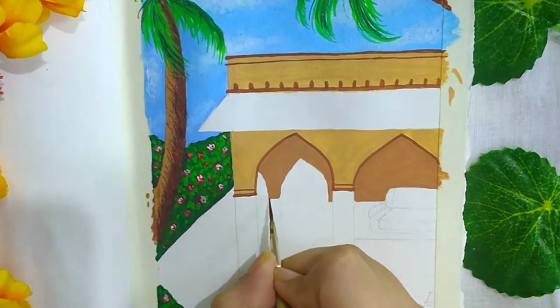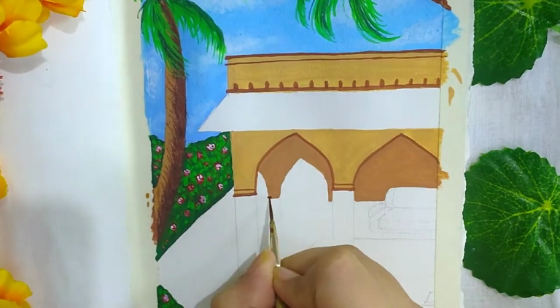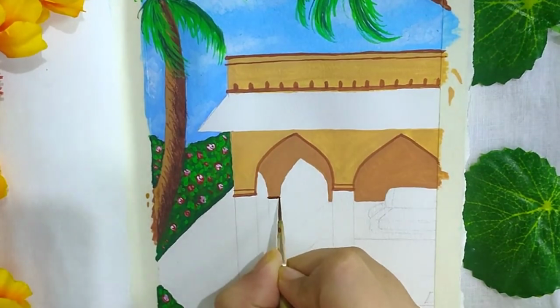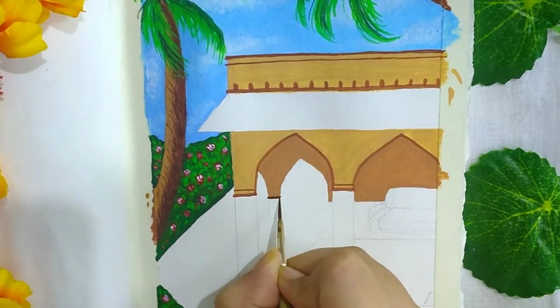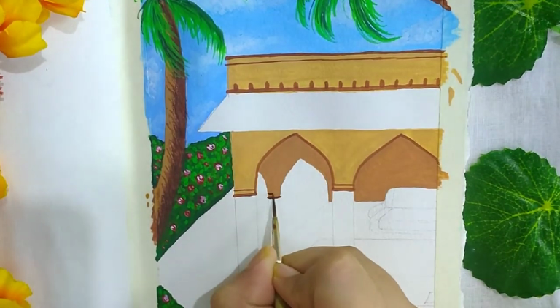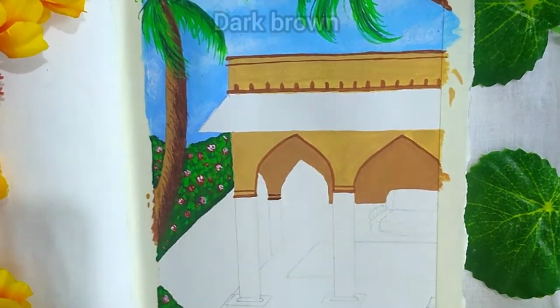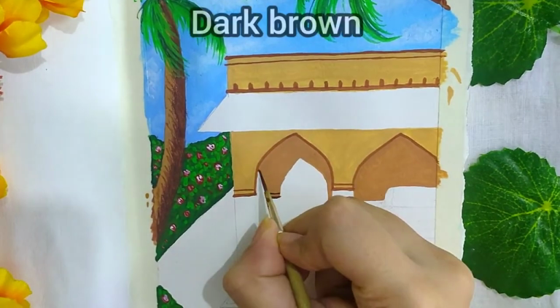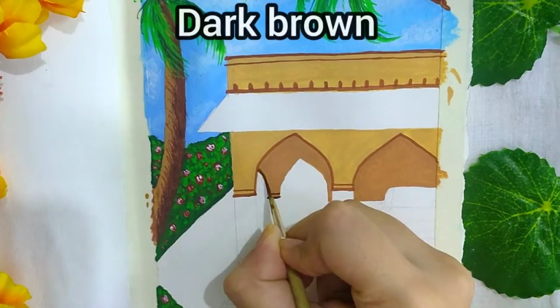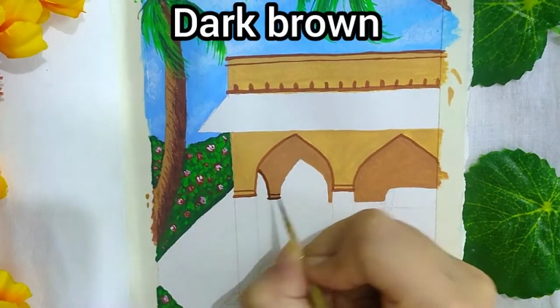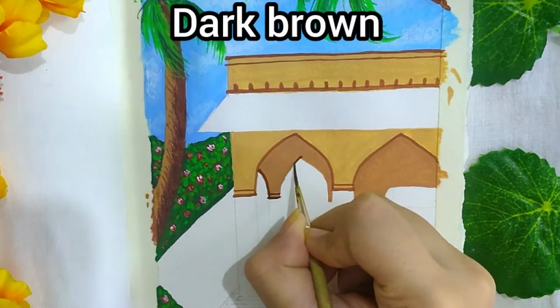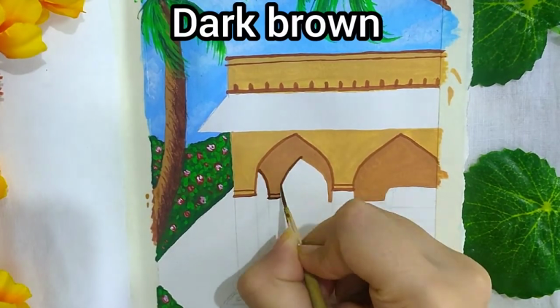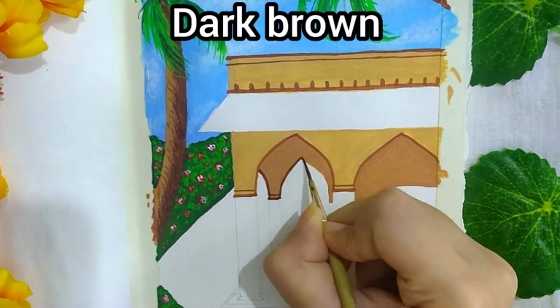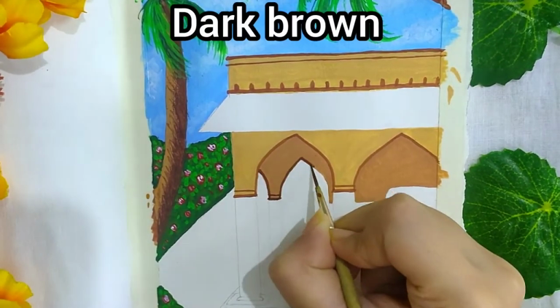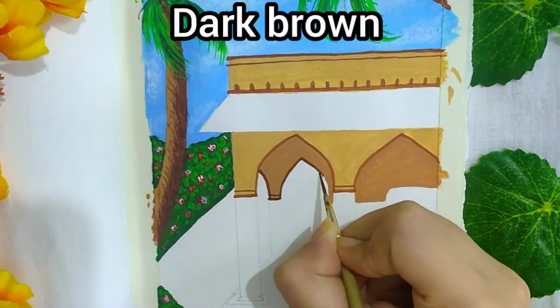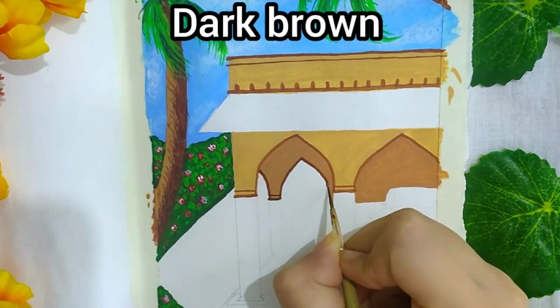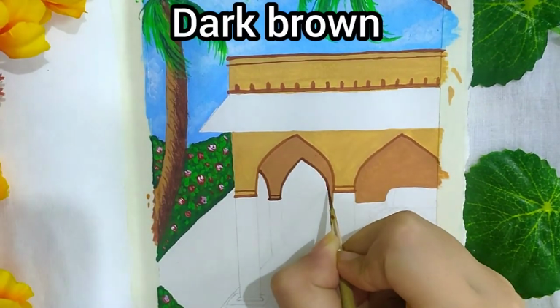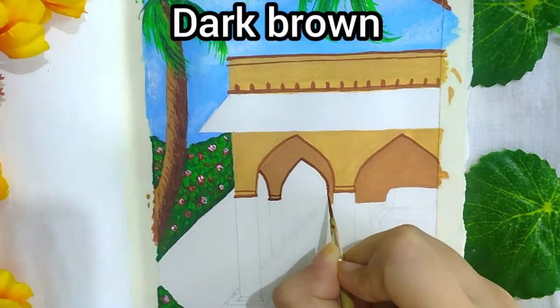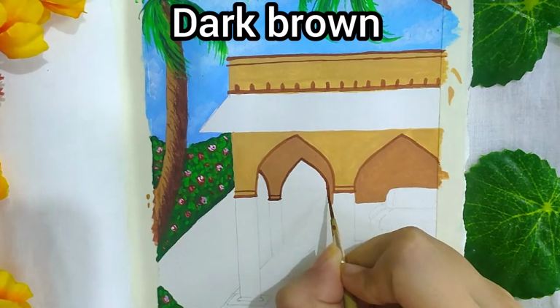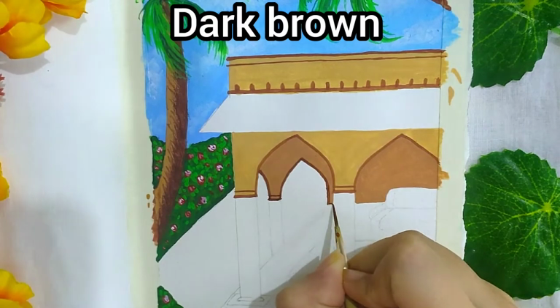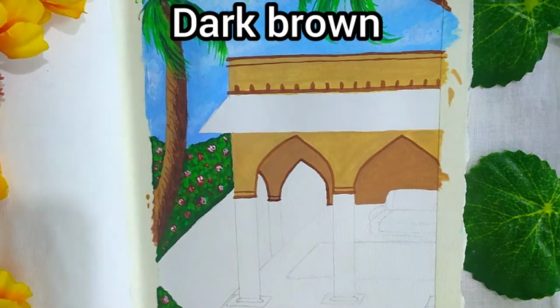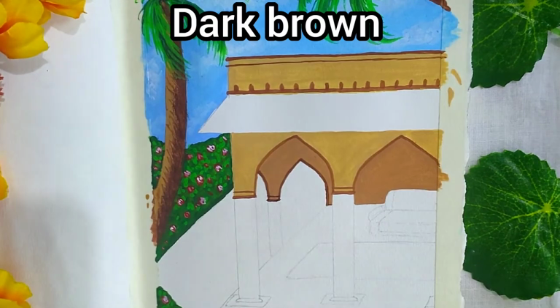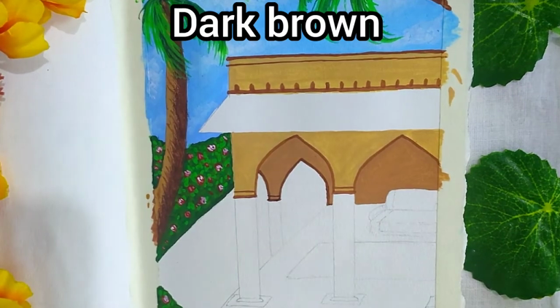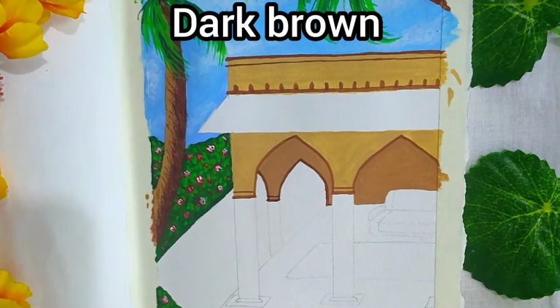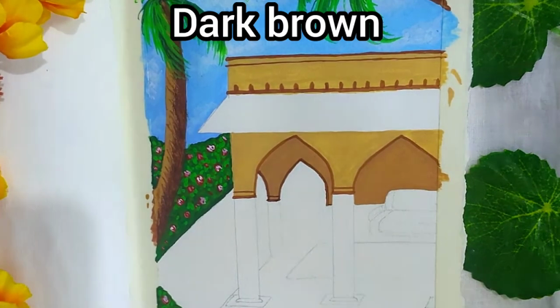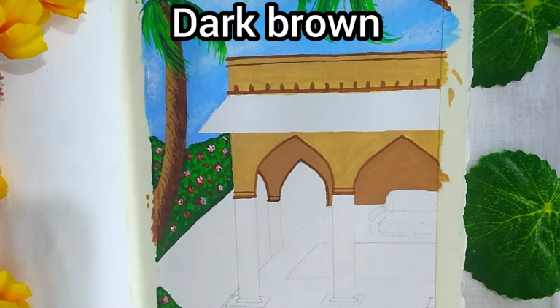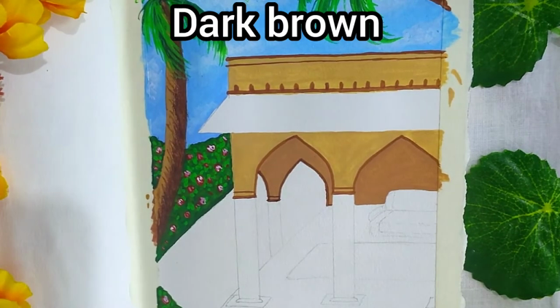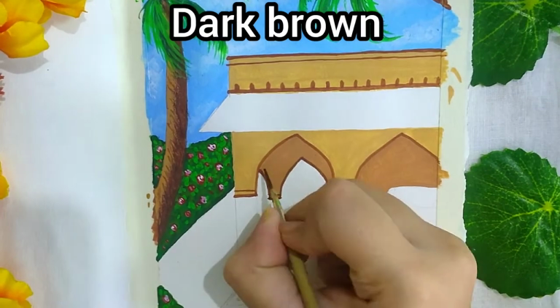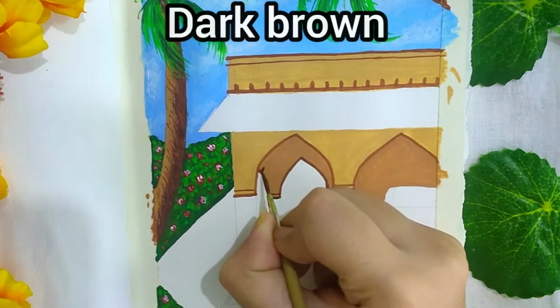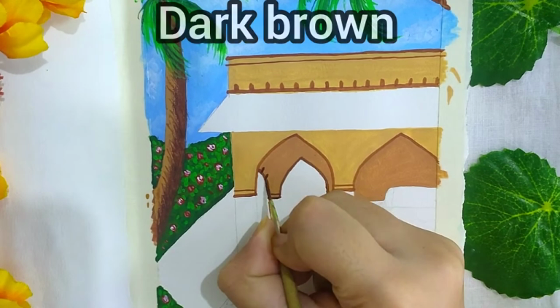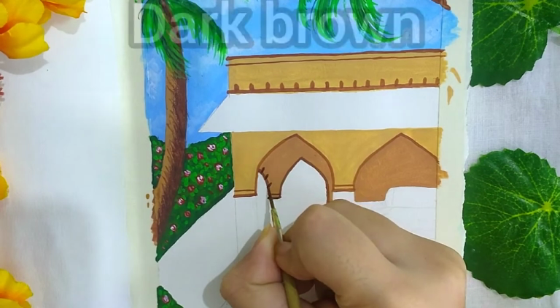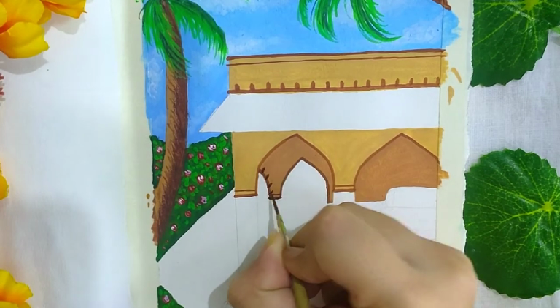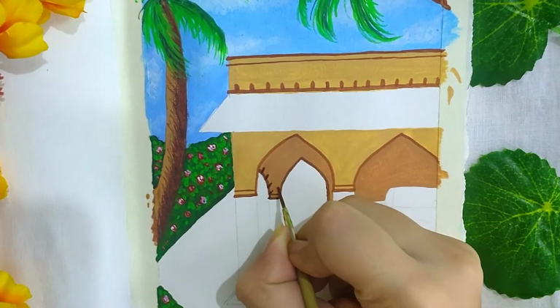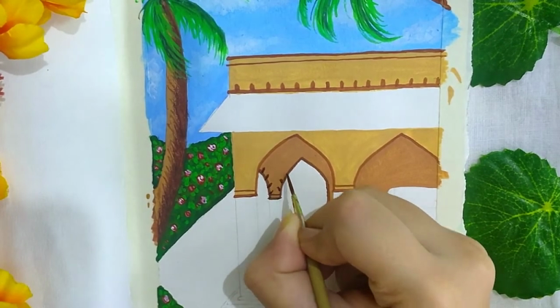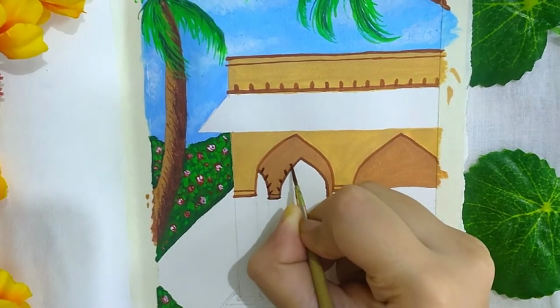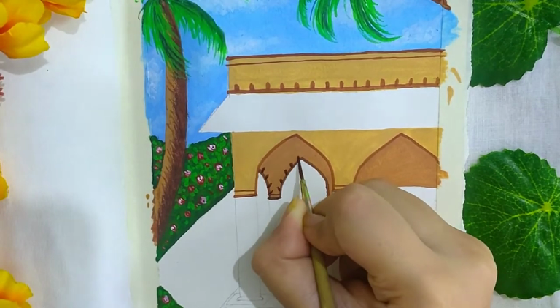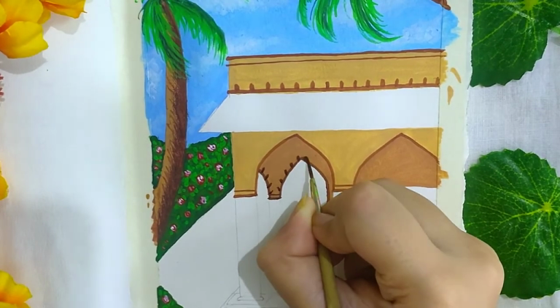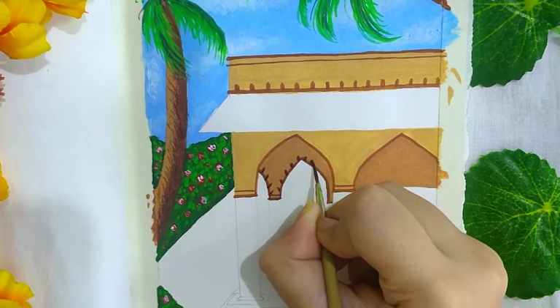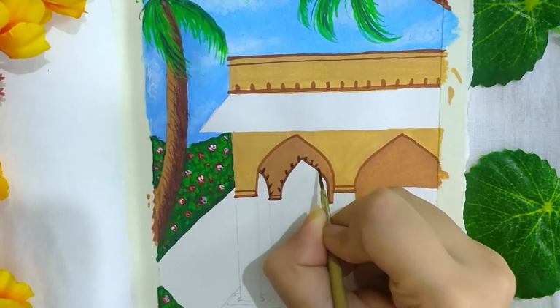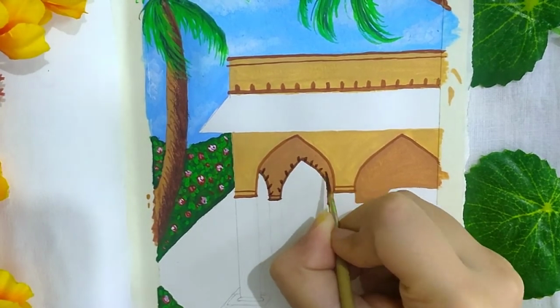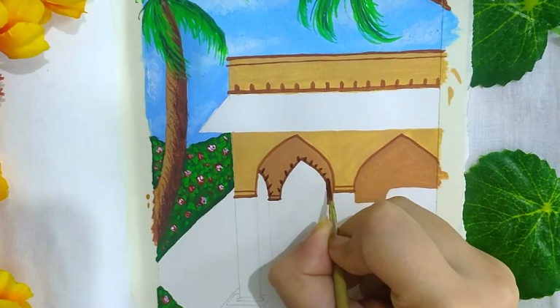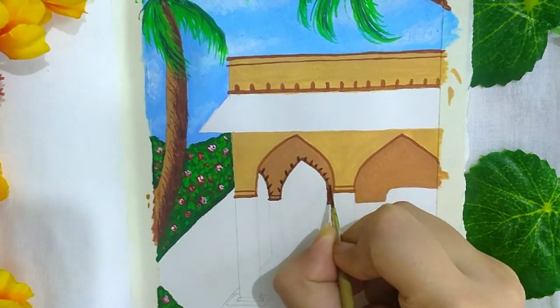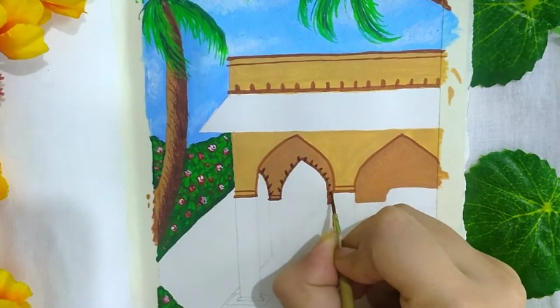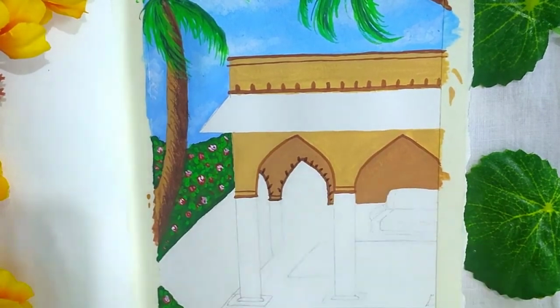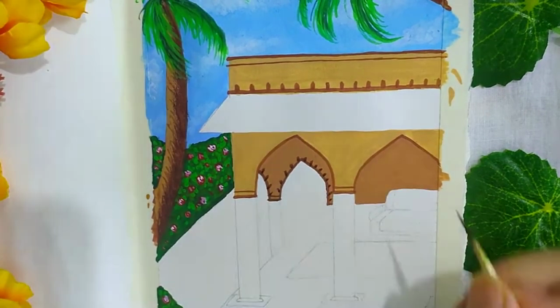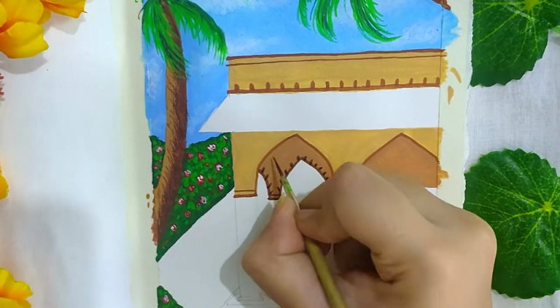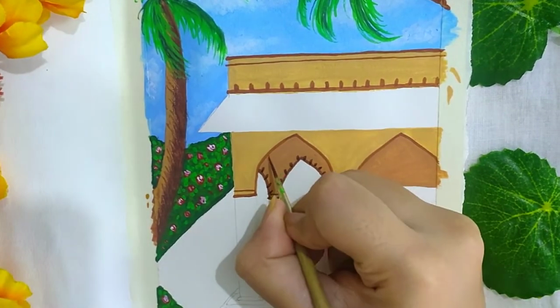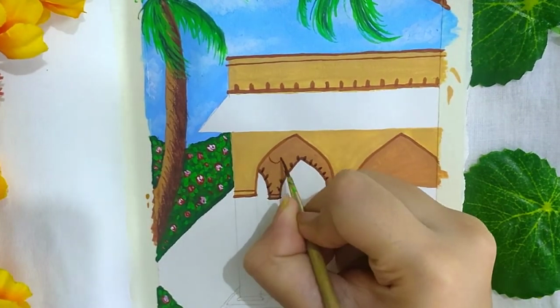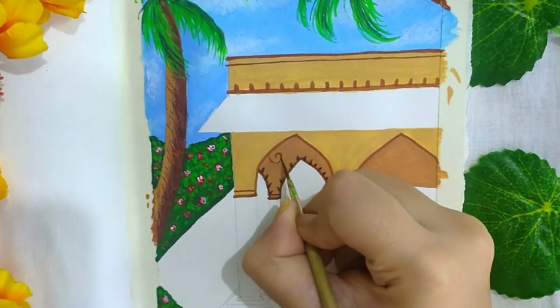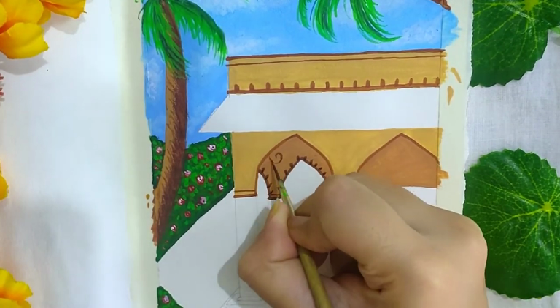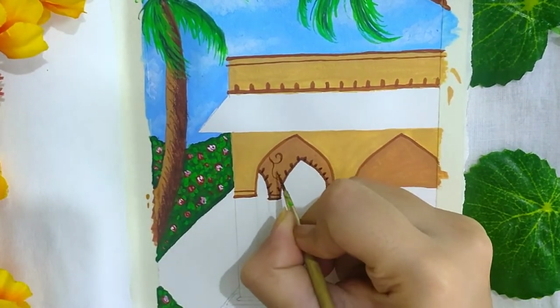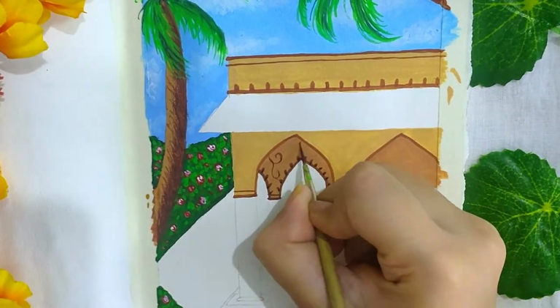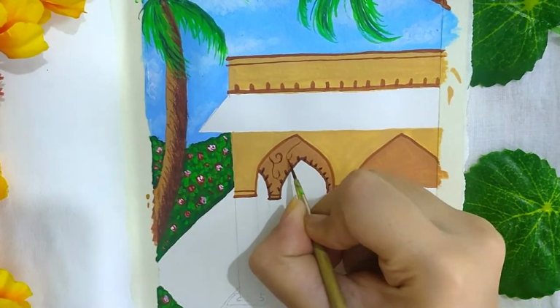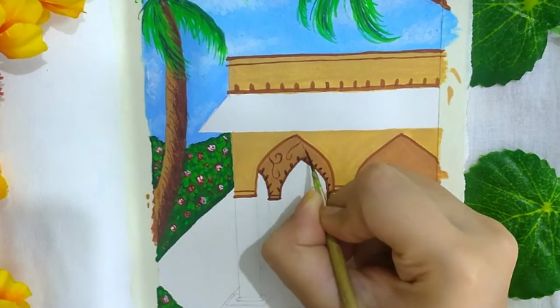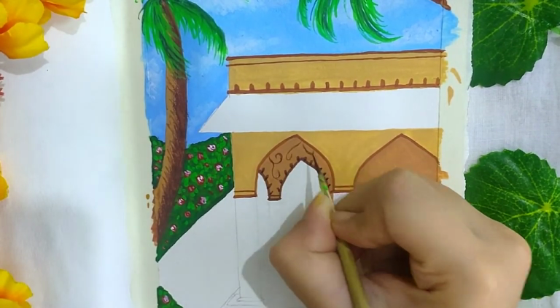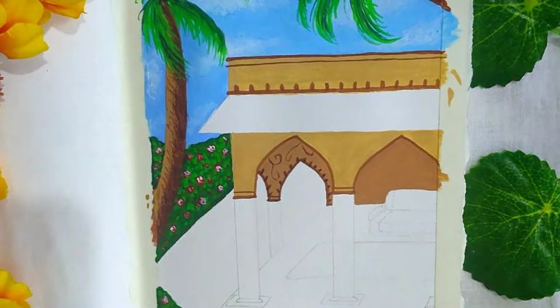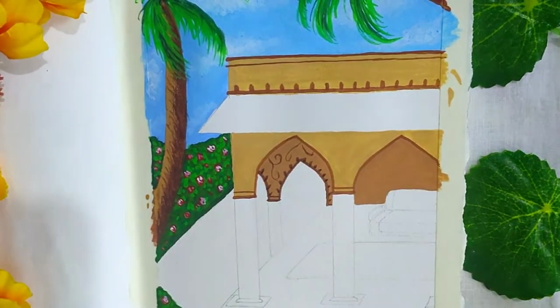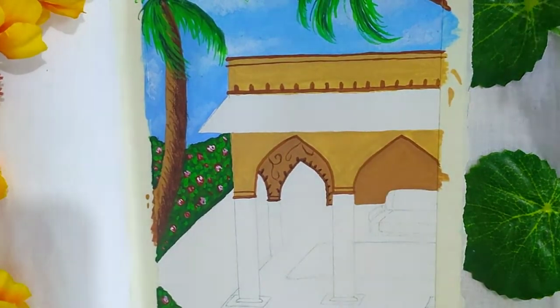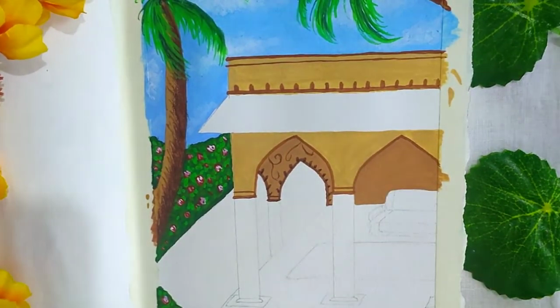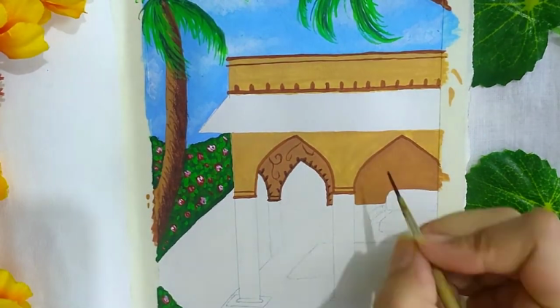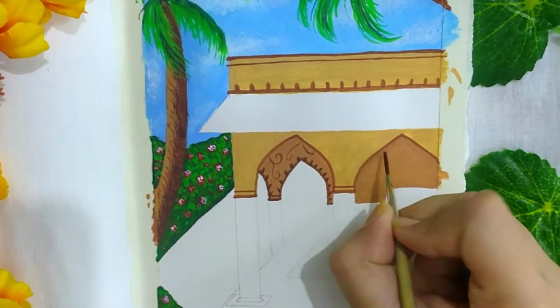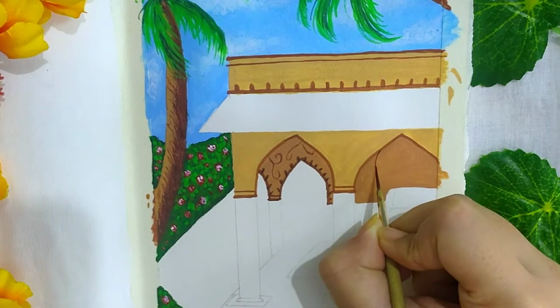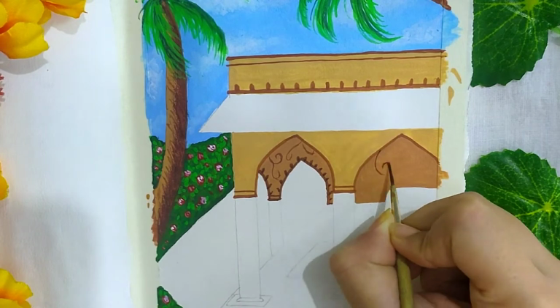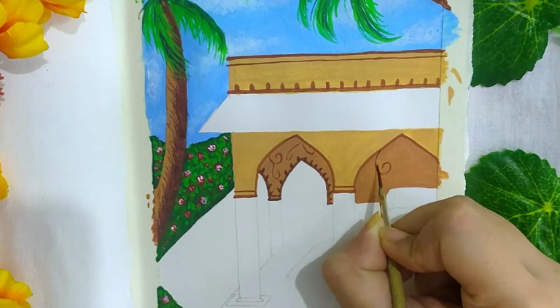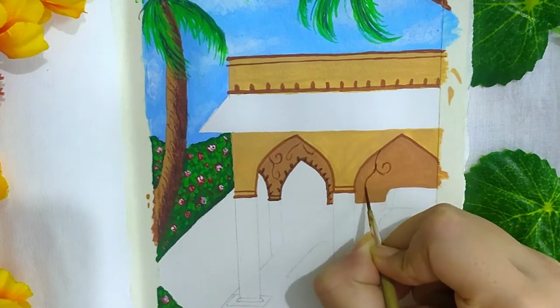For the inner side I'm using dark brown and making some designs on the walls.